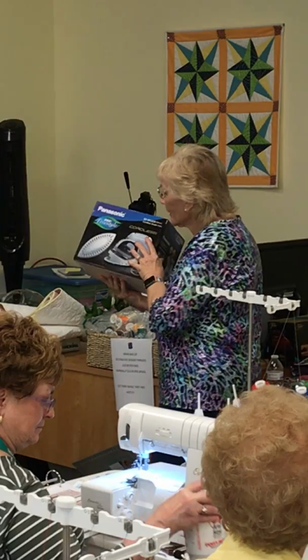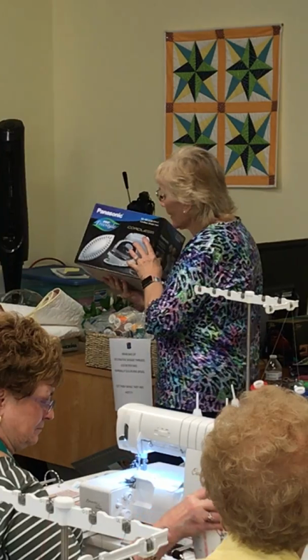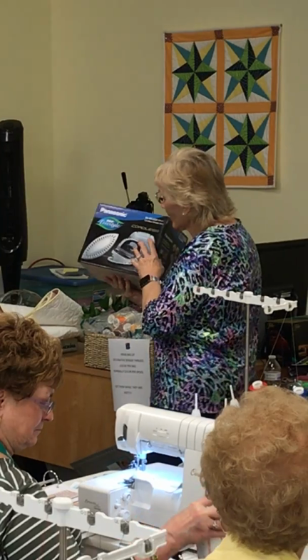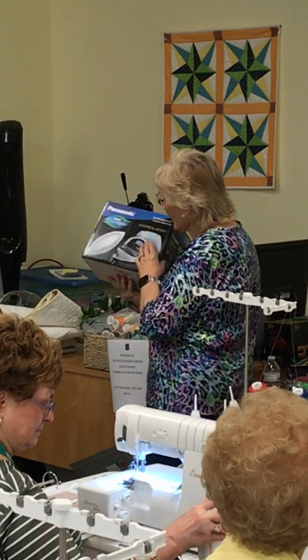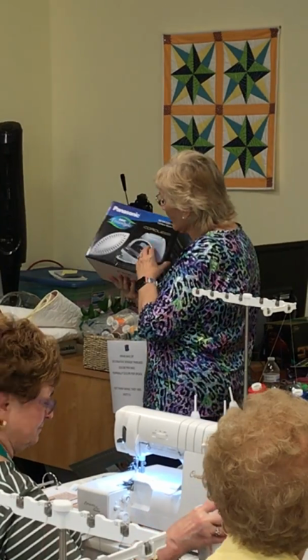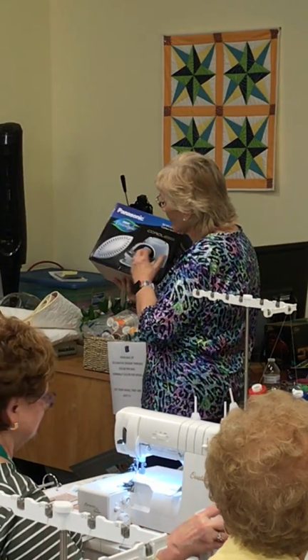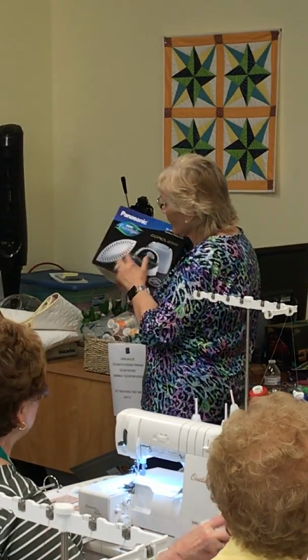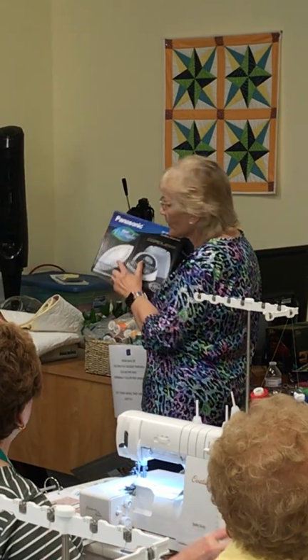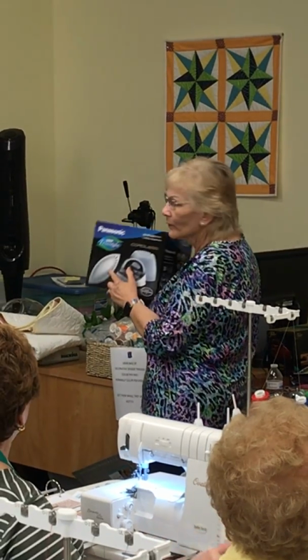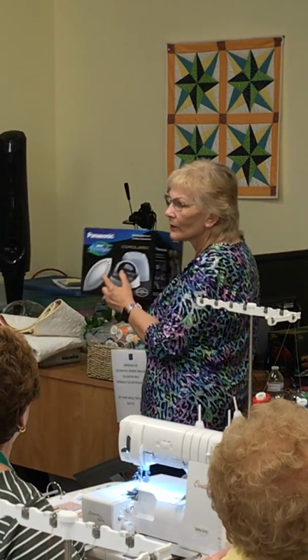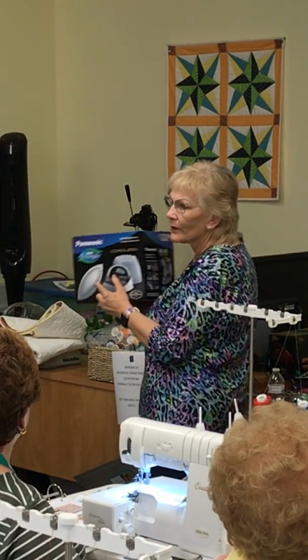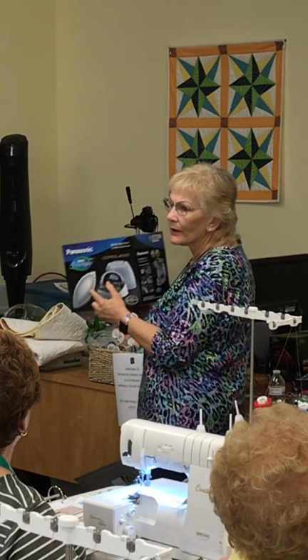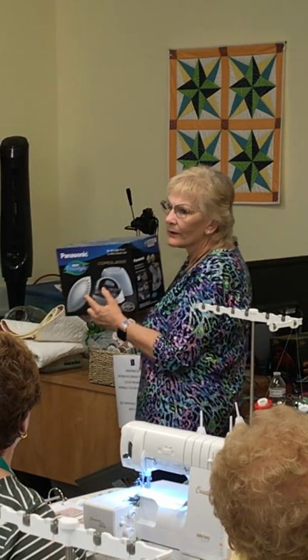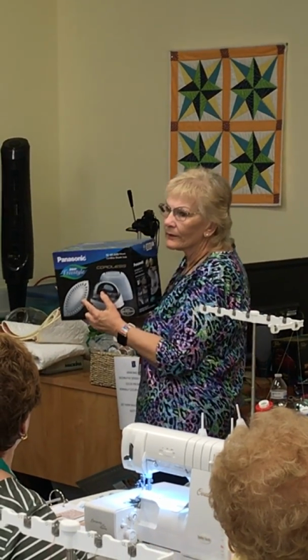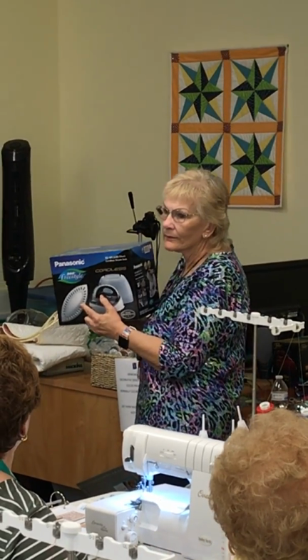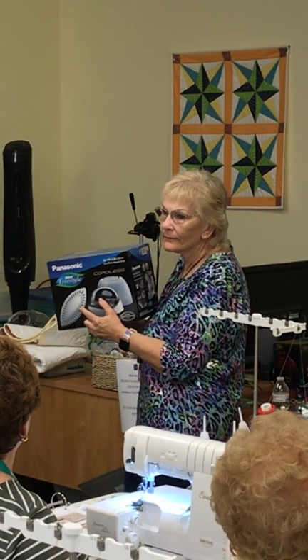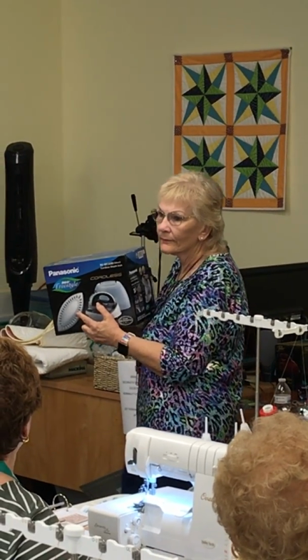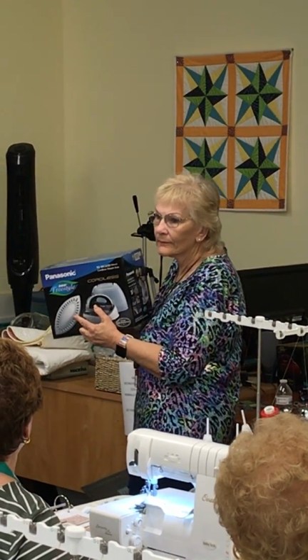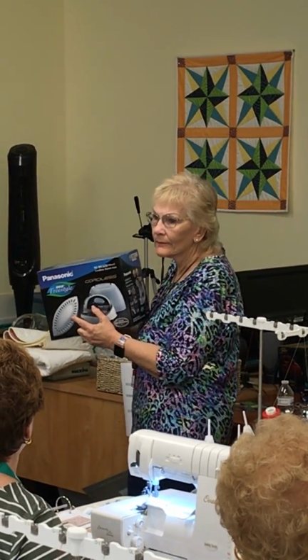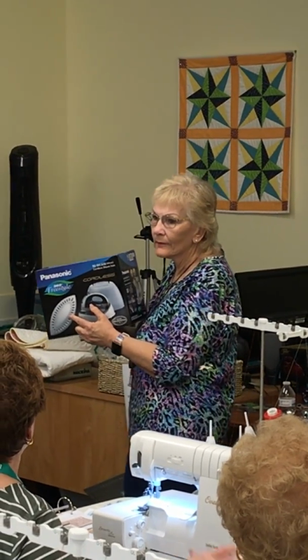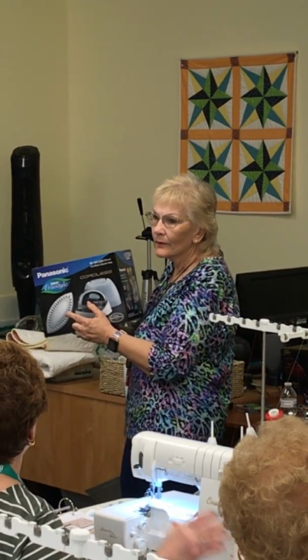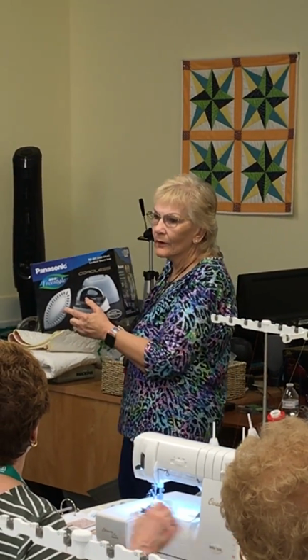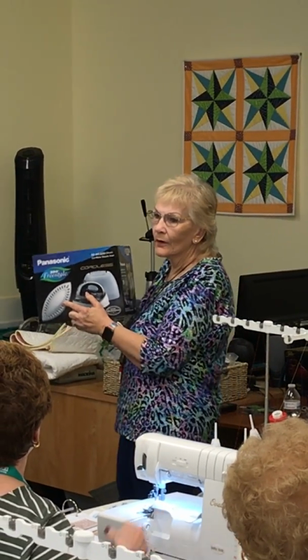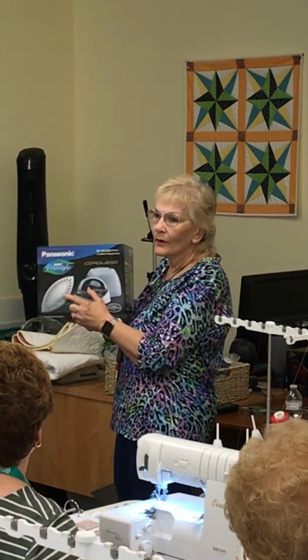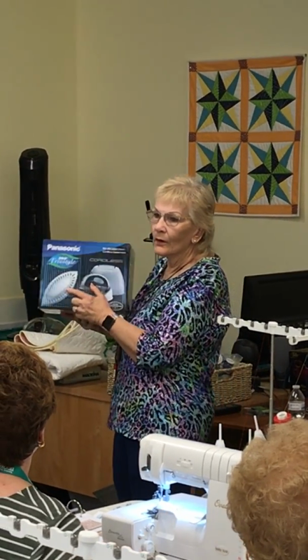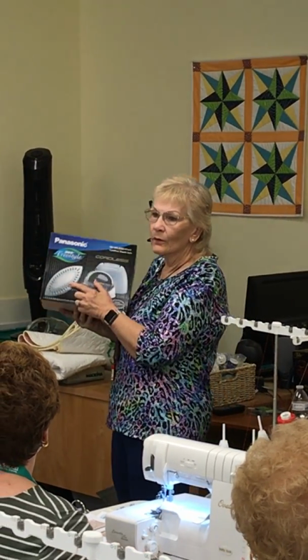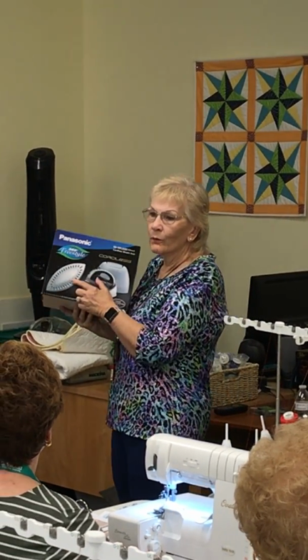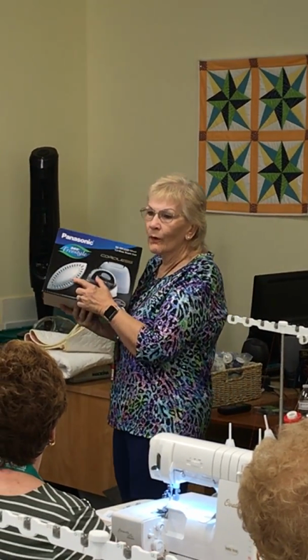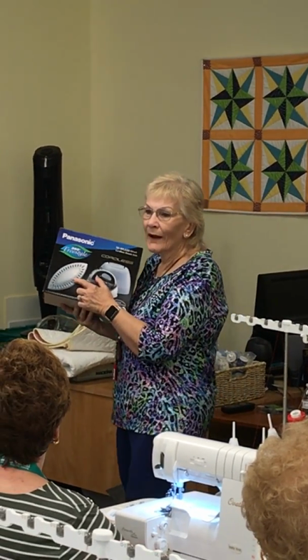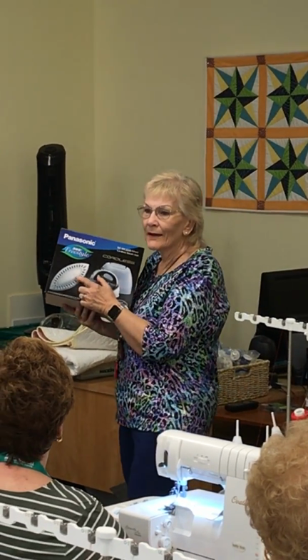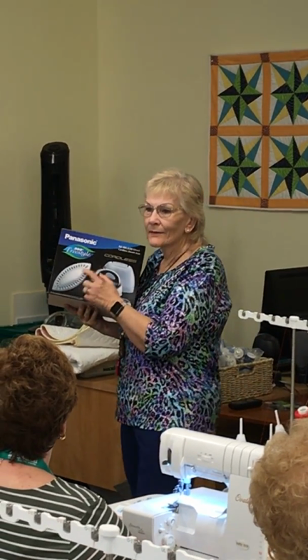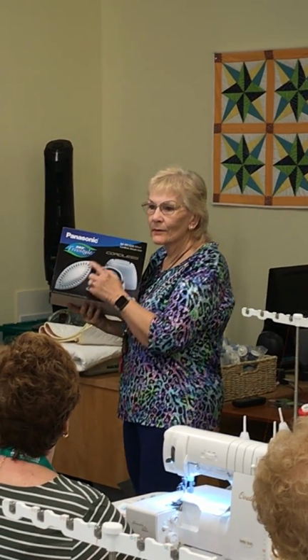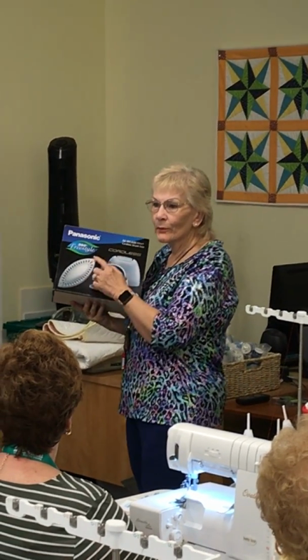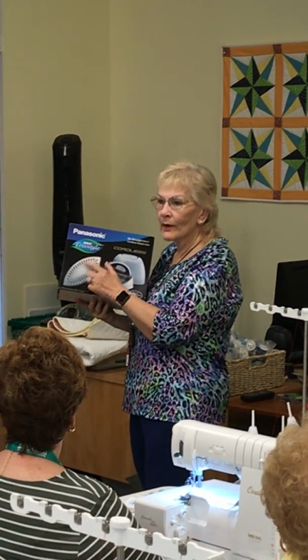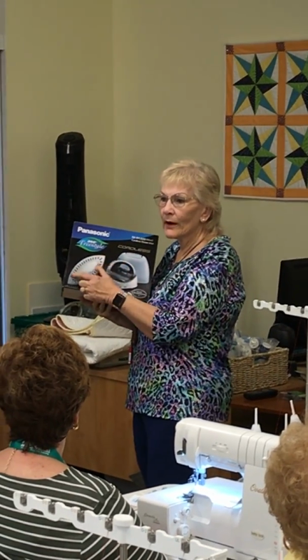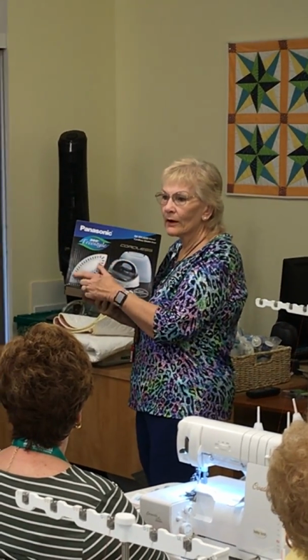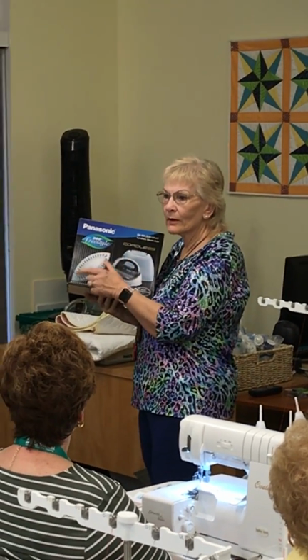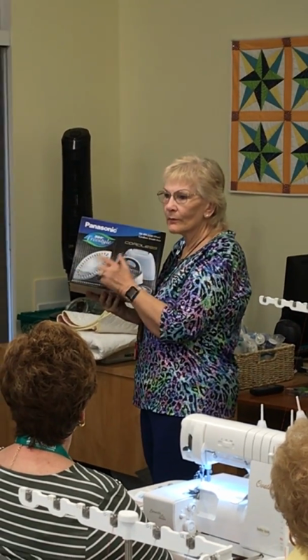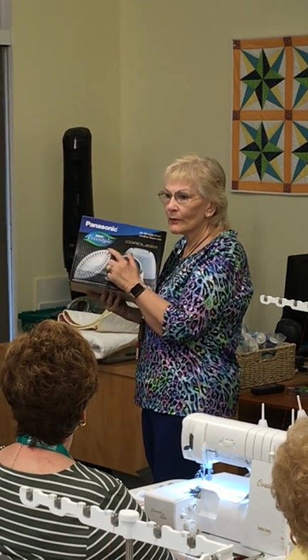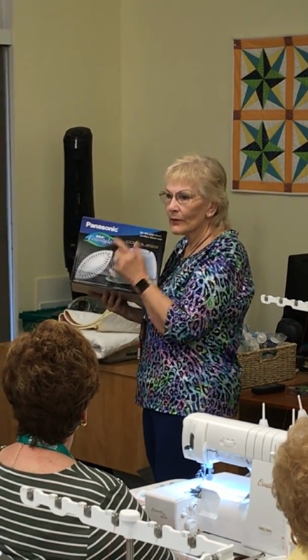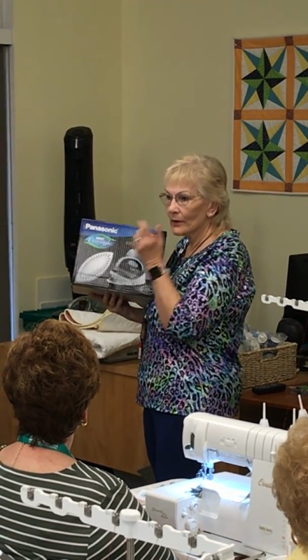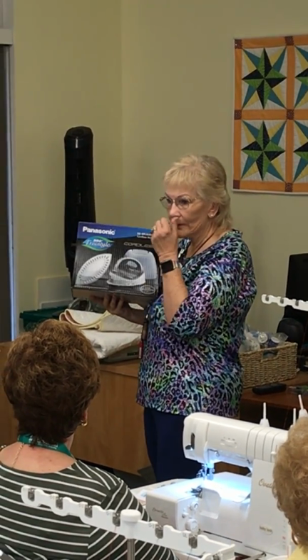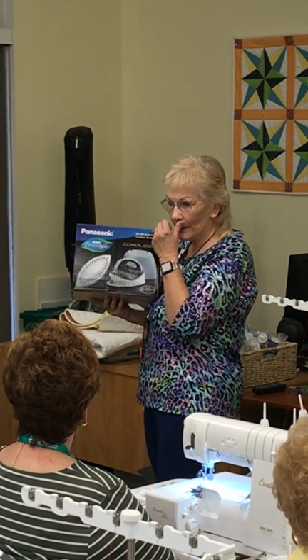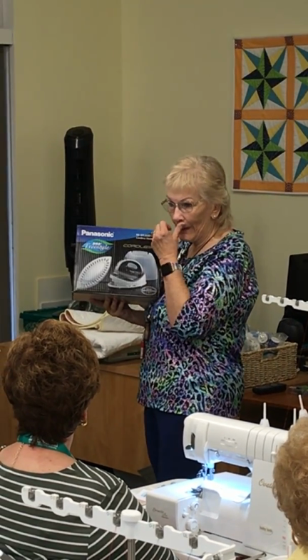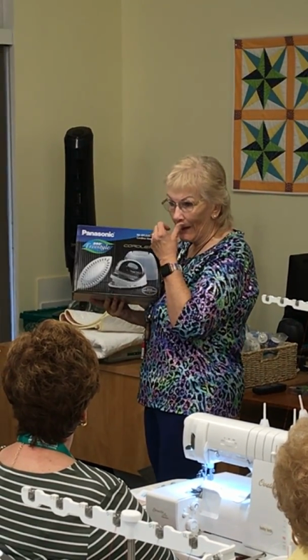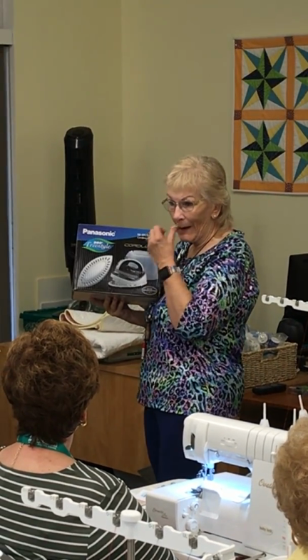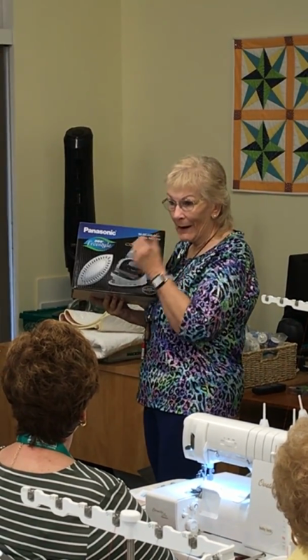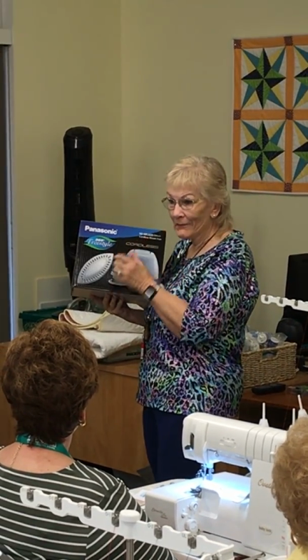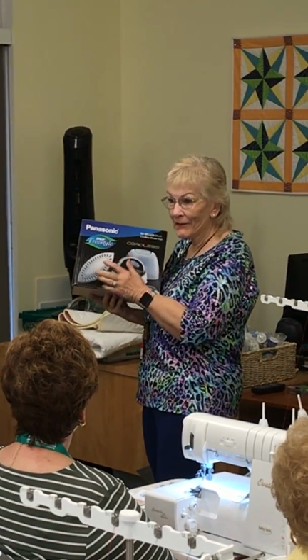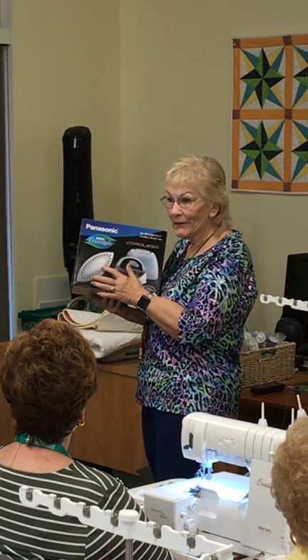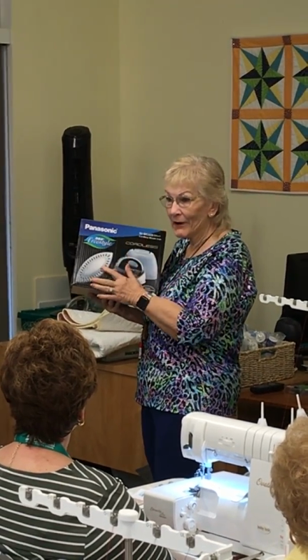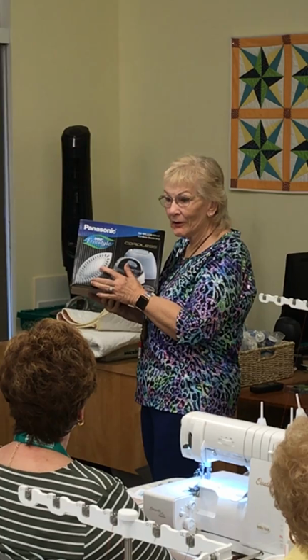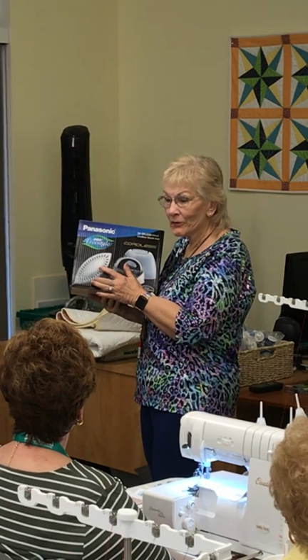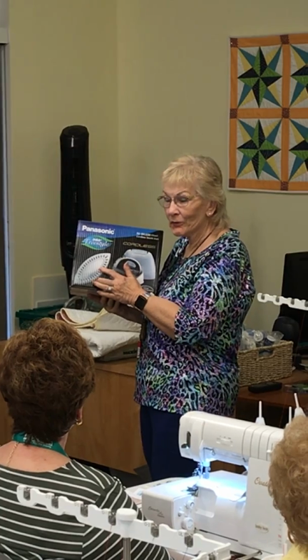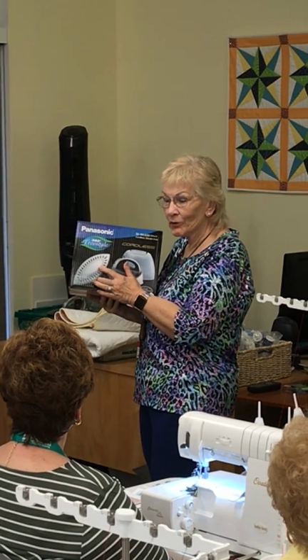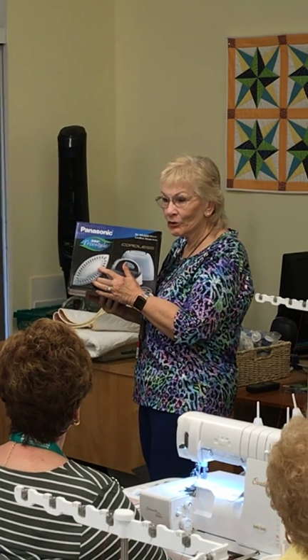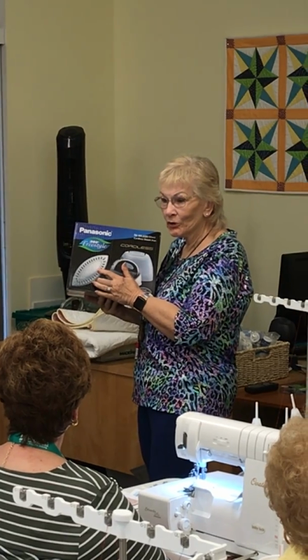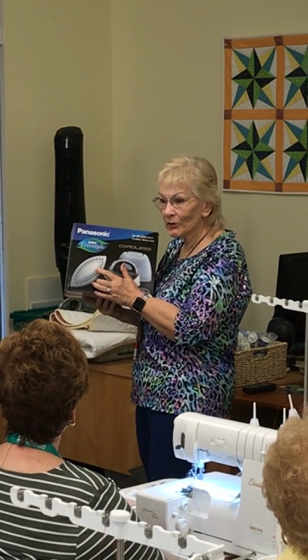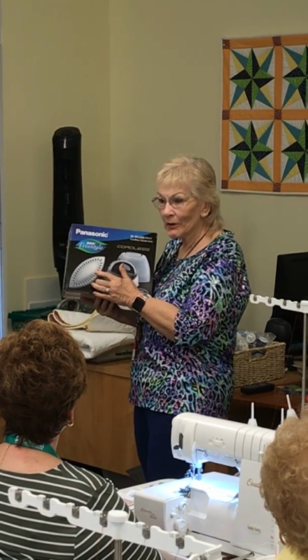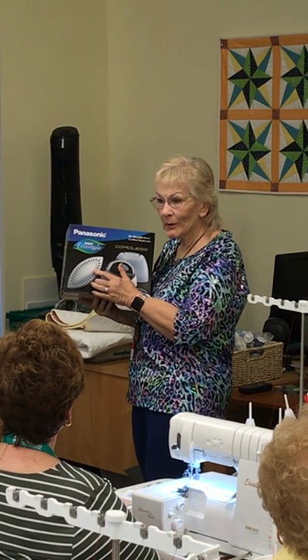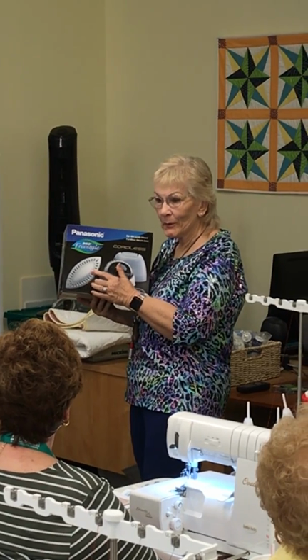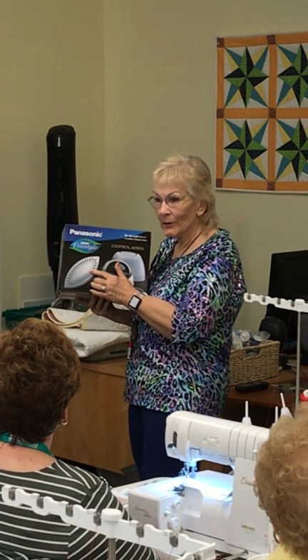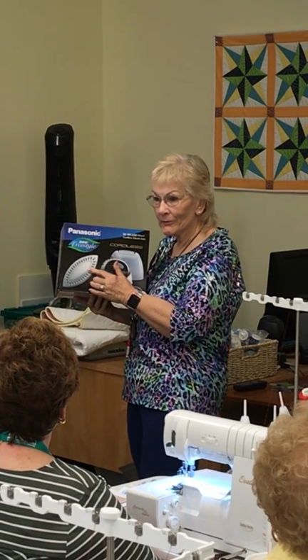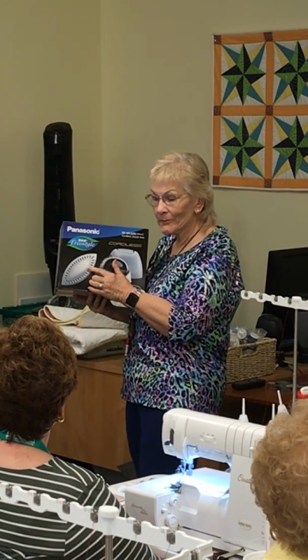And I thought, what a weird iron. Why is it pointing on both ends? I found out in the first shirt that I pressed.